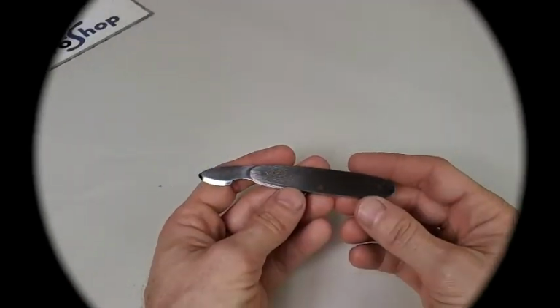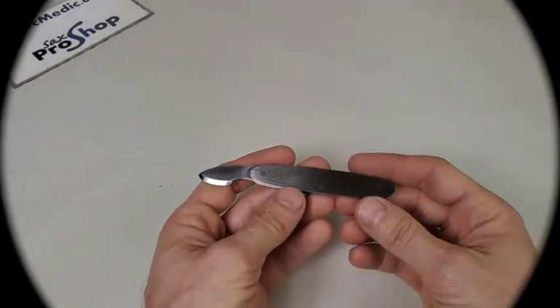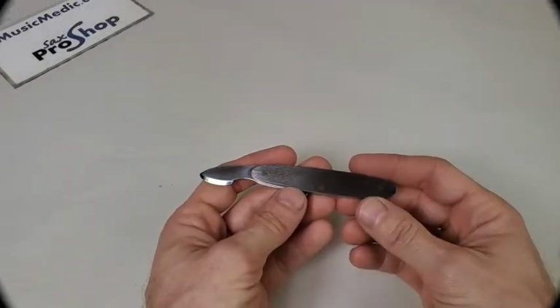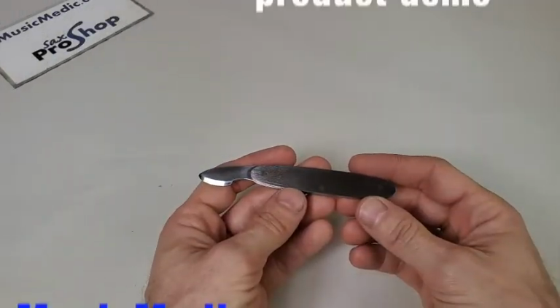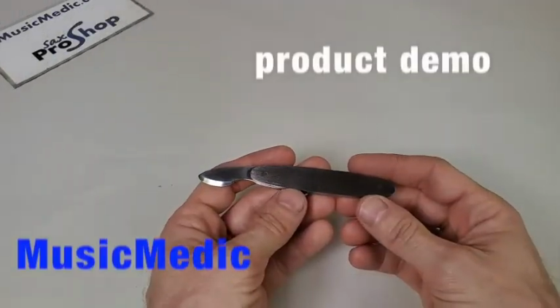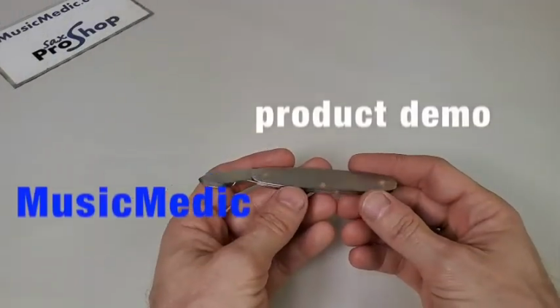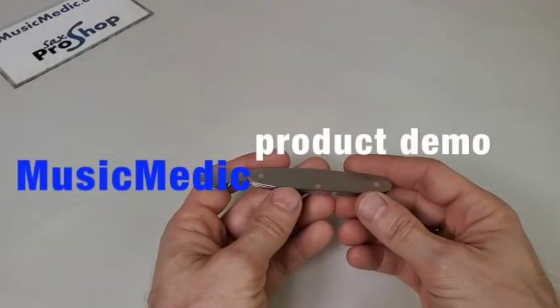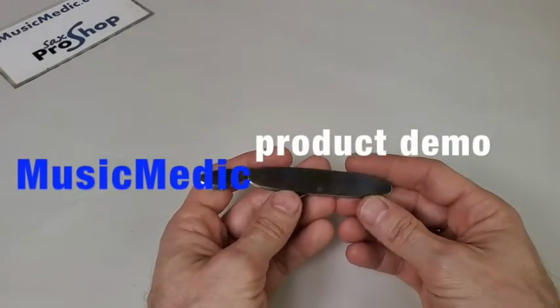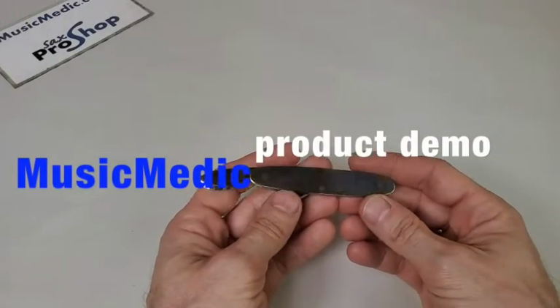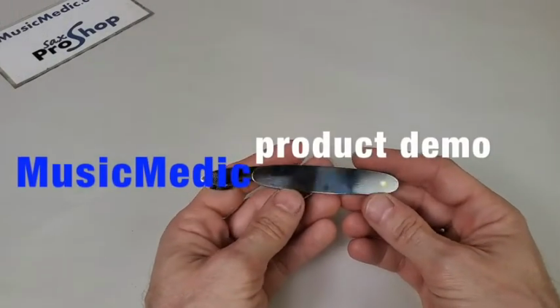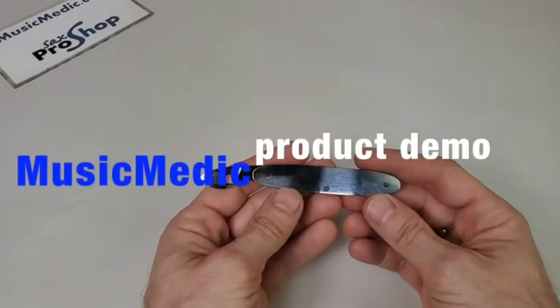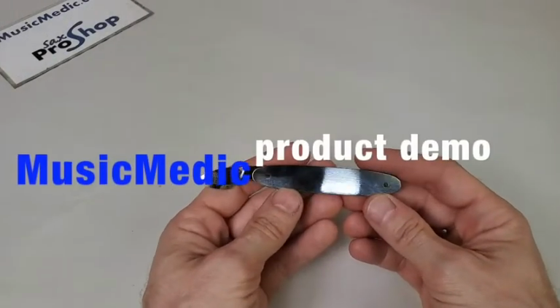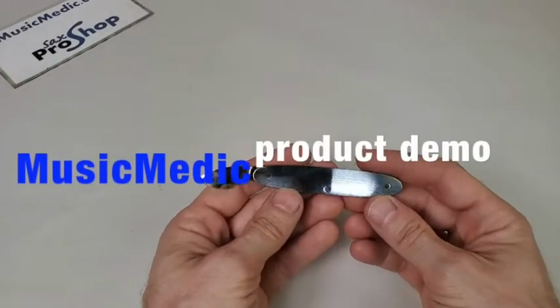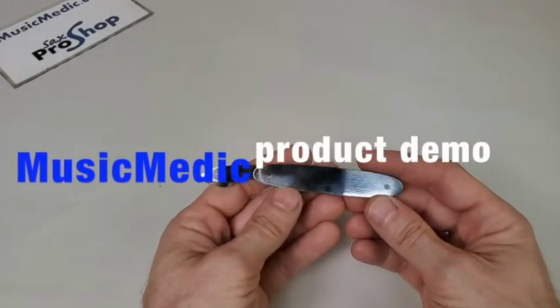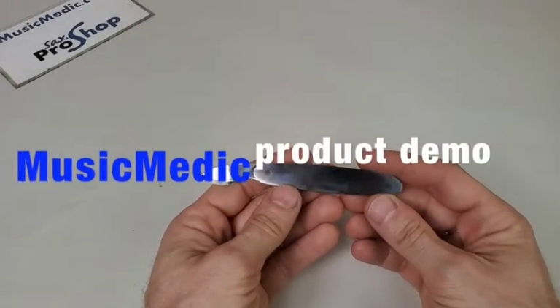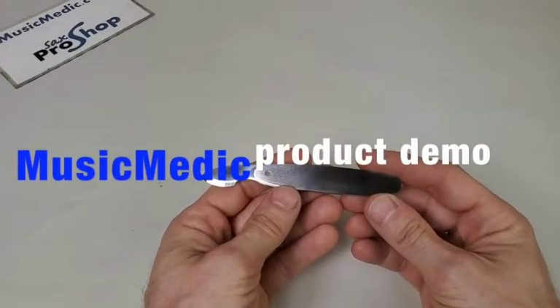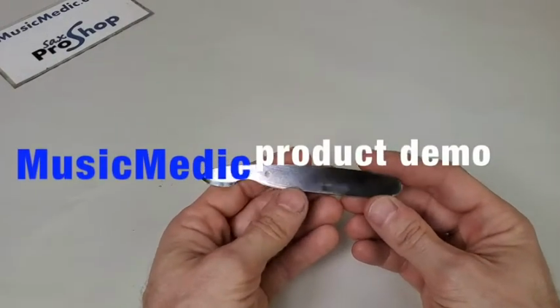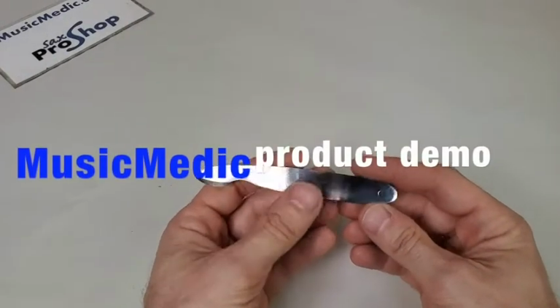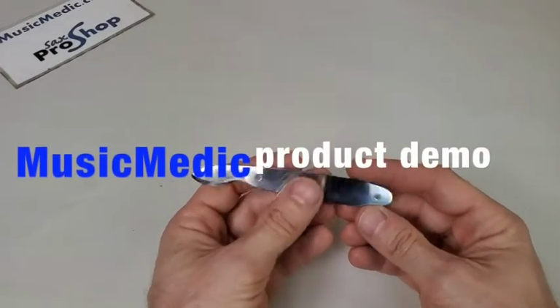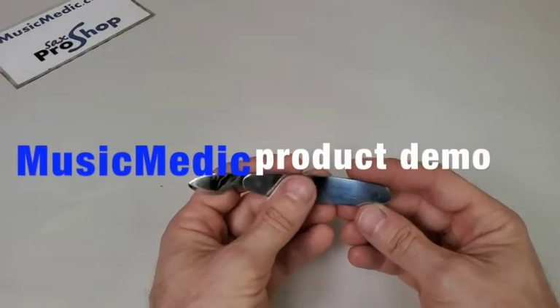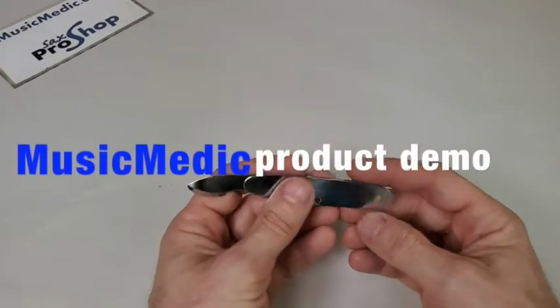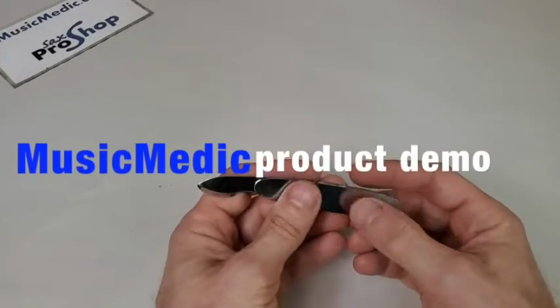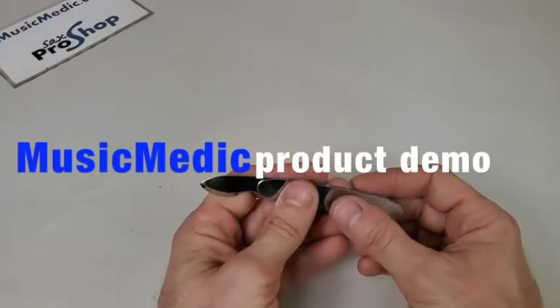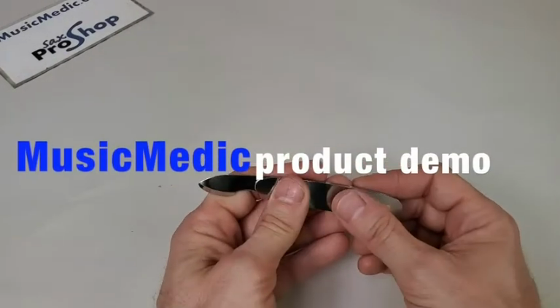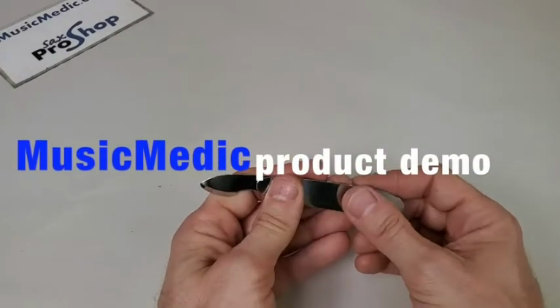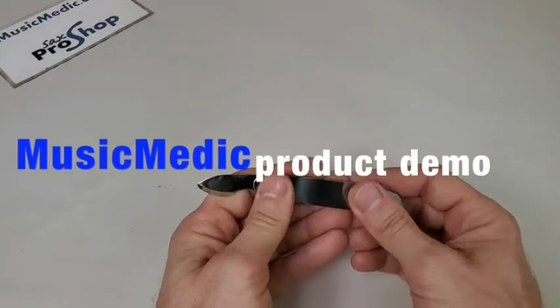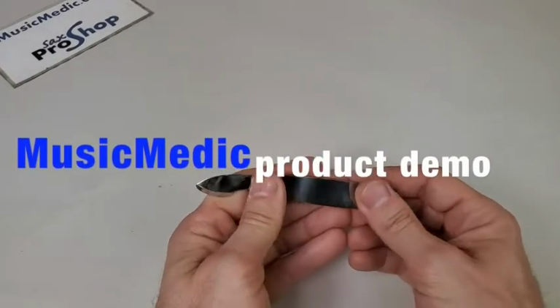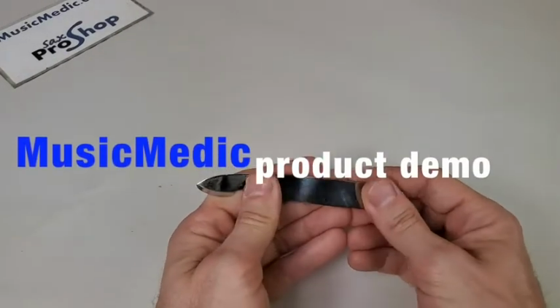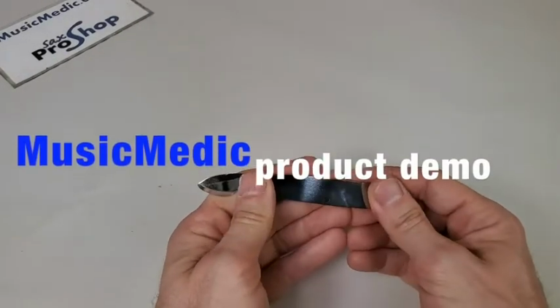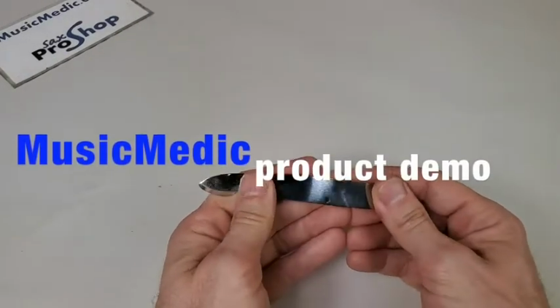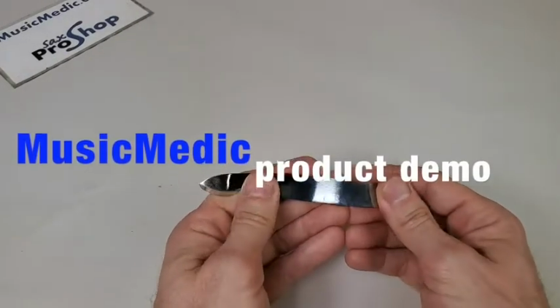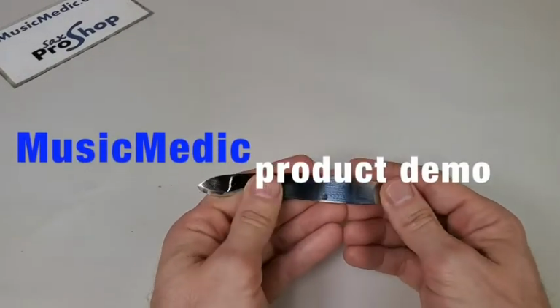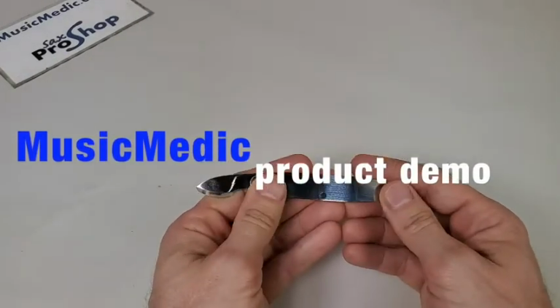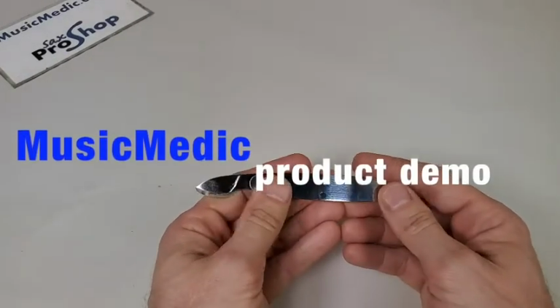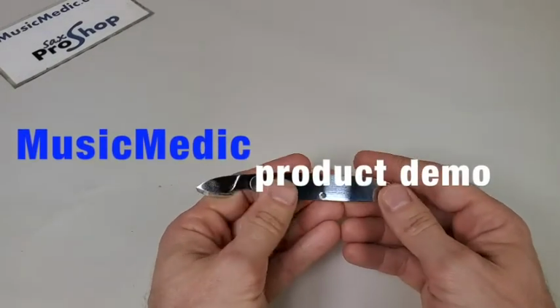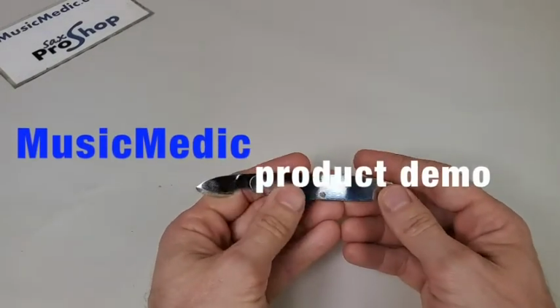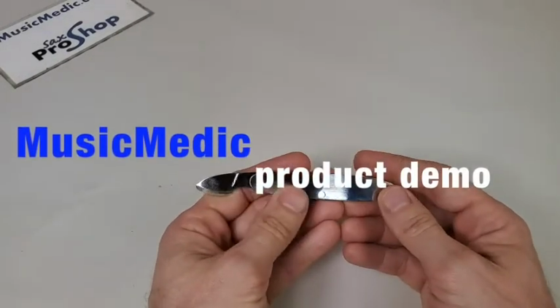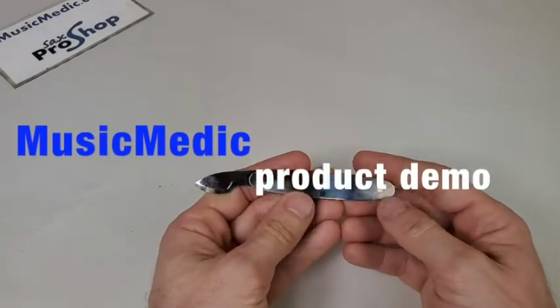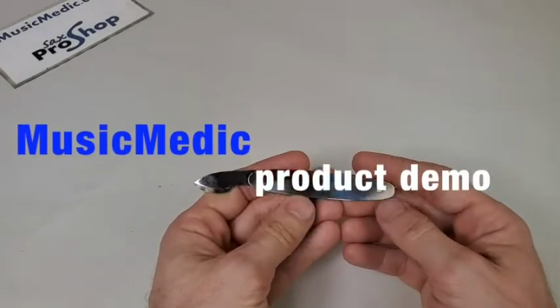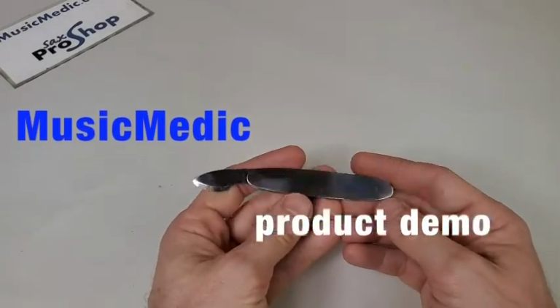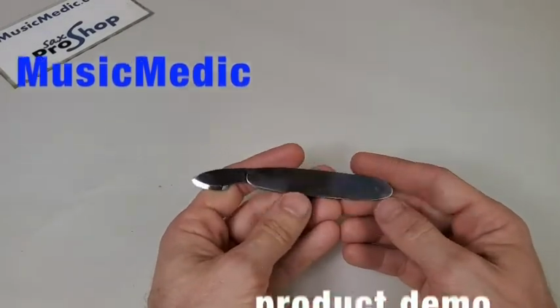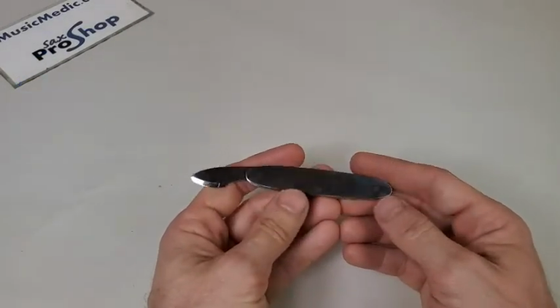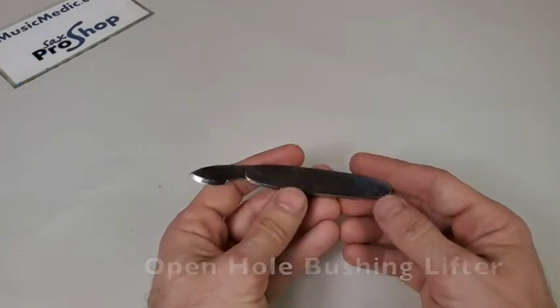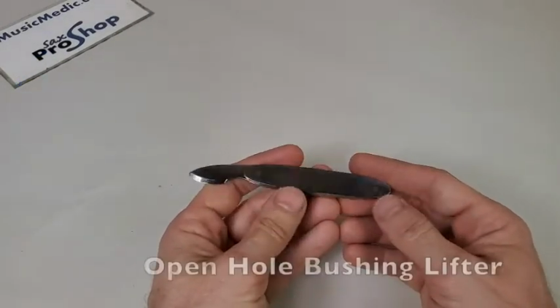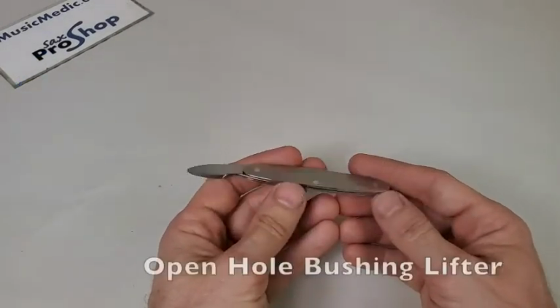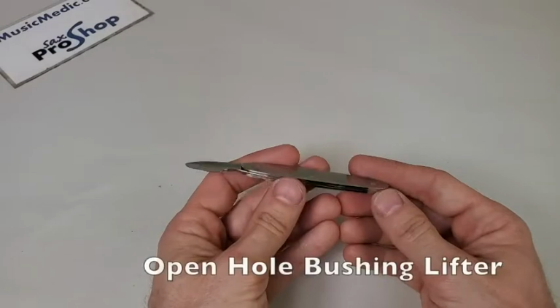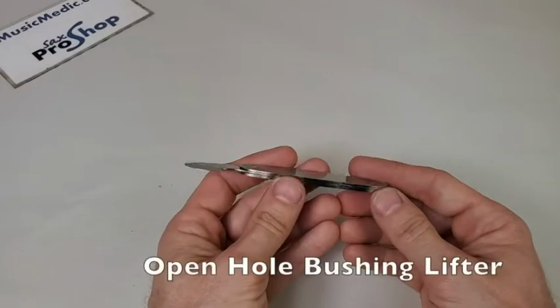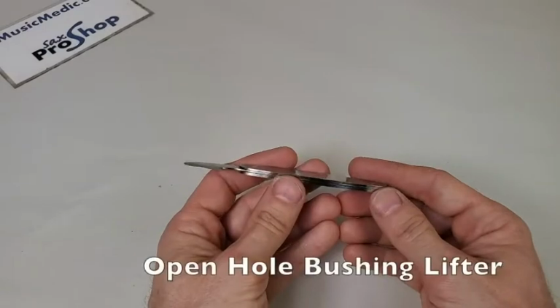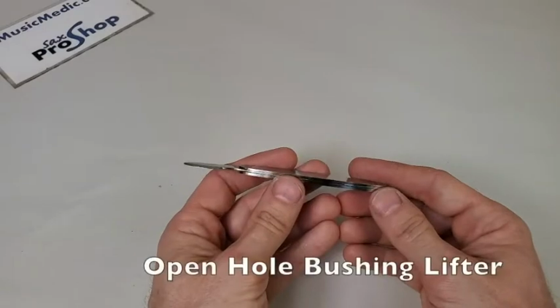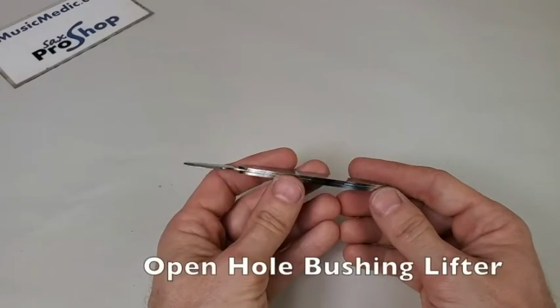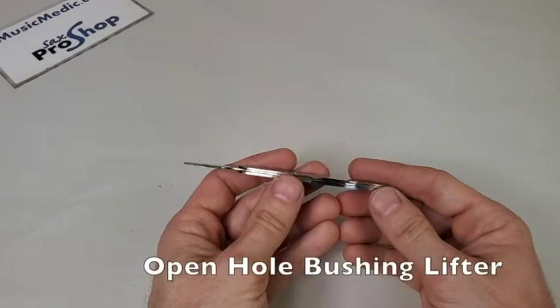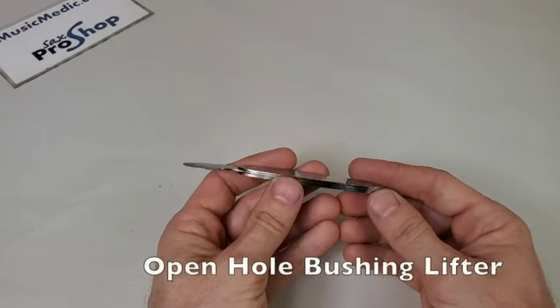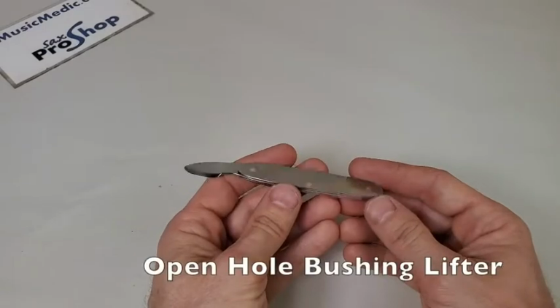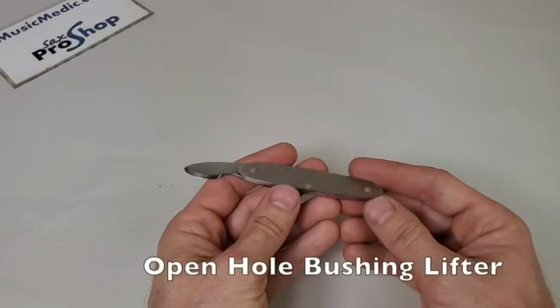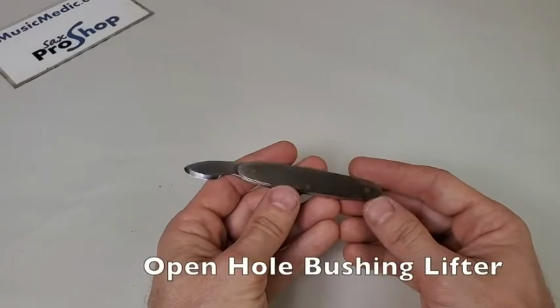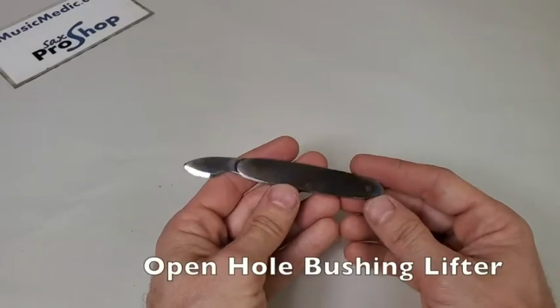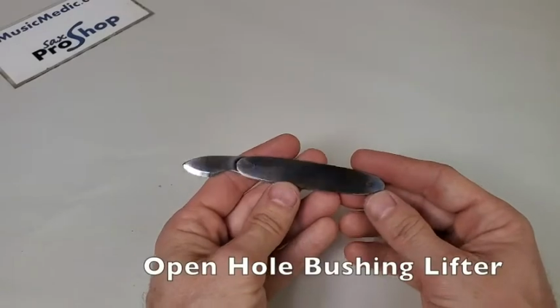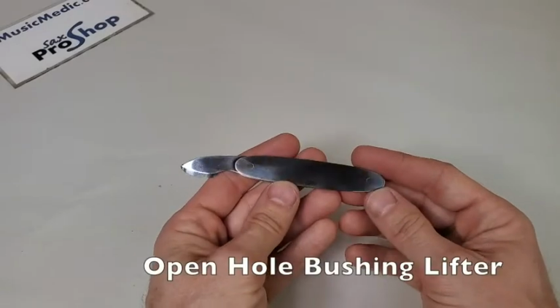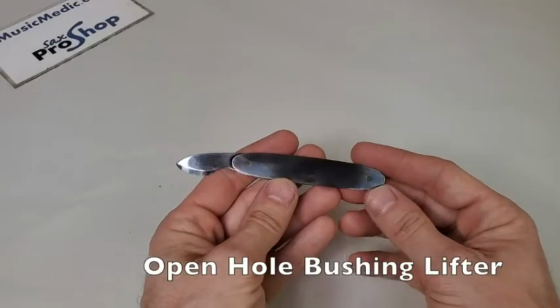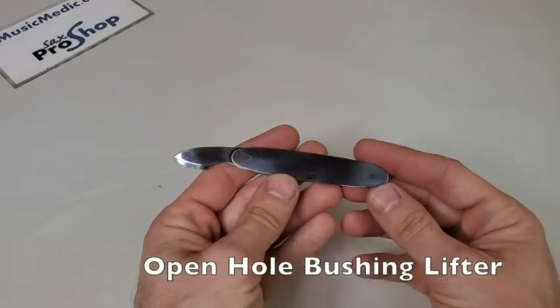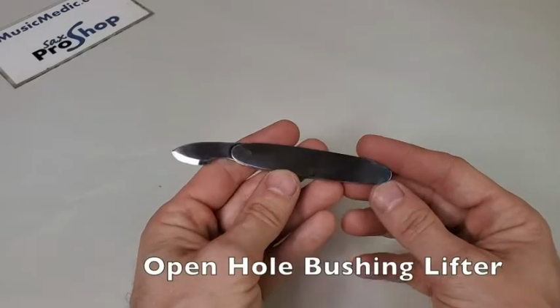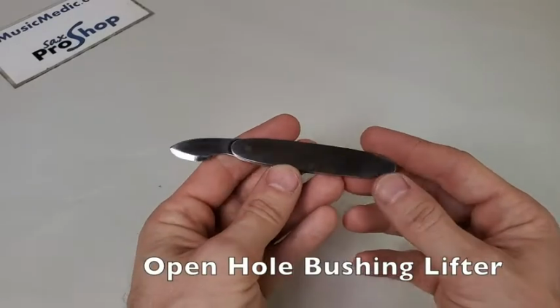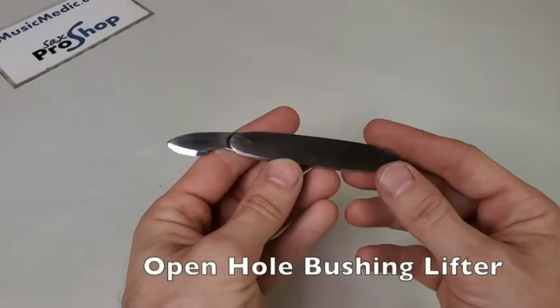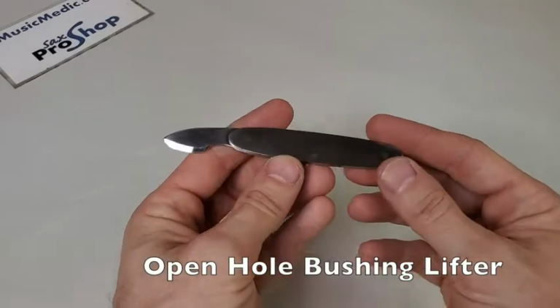Hey everybody, this is Rich with Music Medic with a product demonstration for you. This is our open hole bushing lifter.